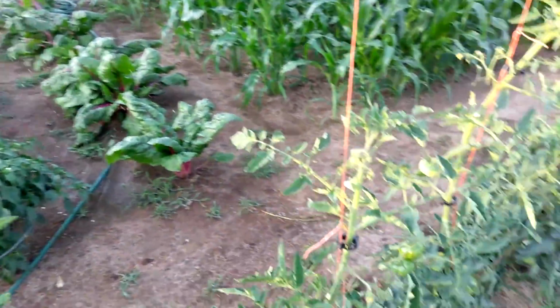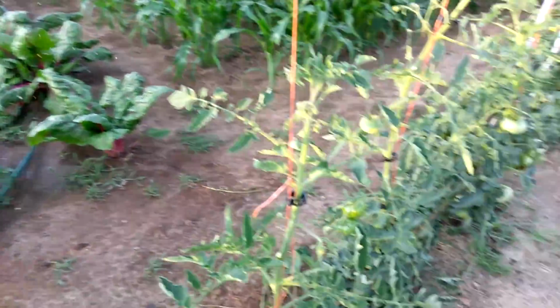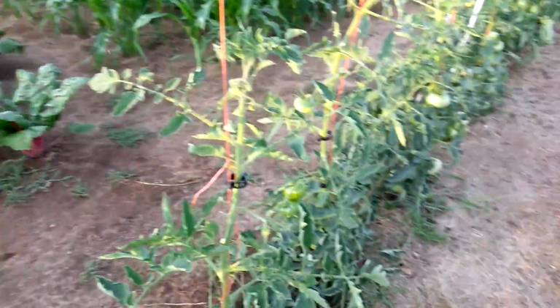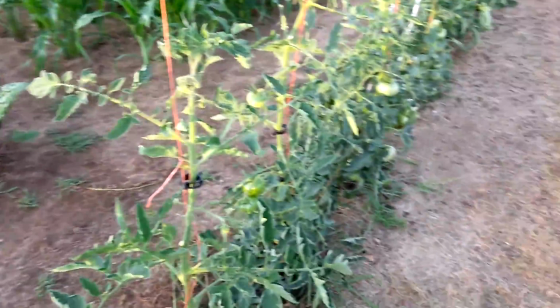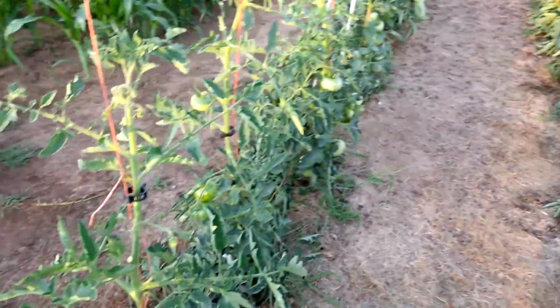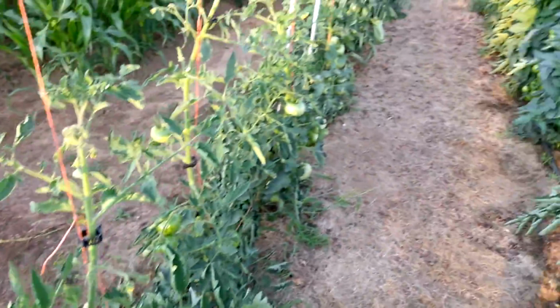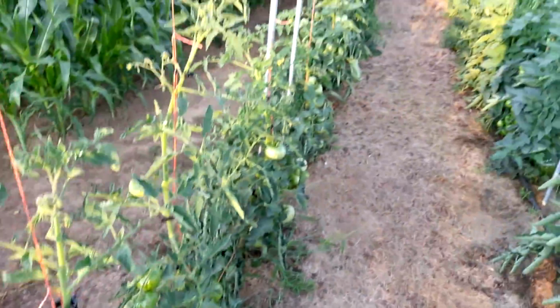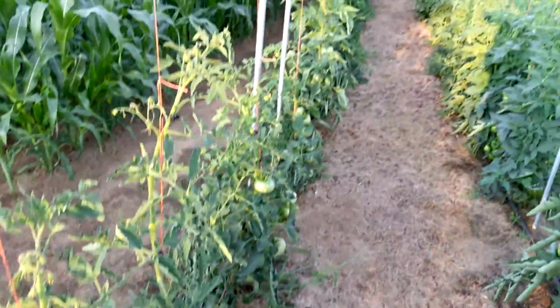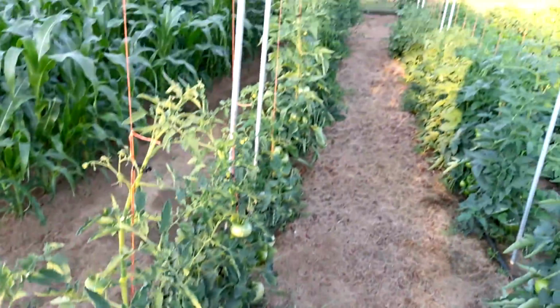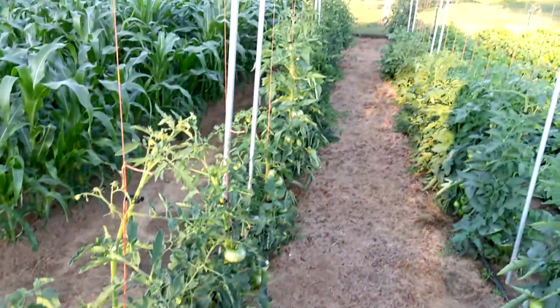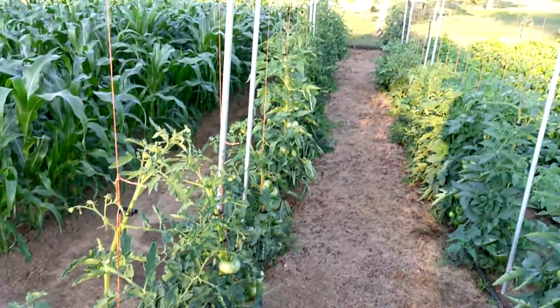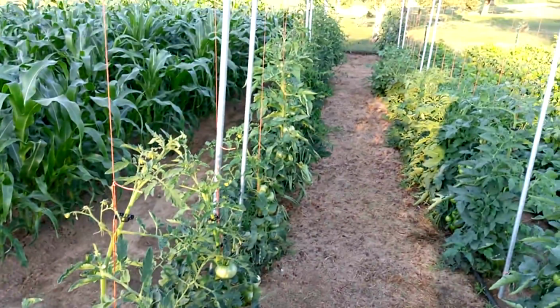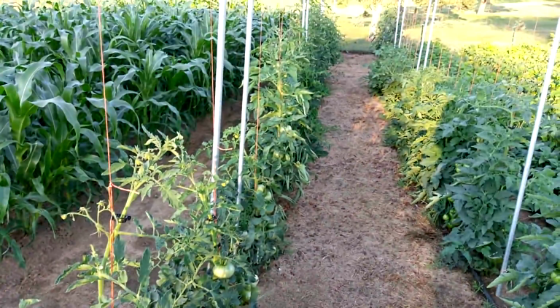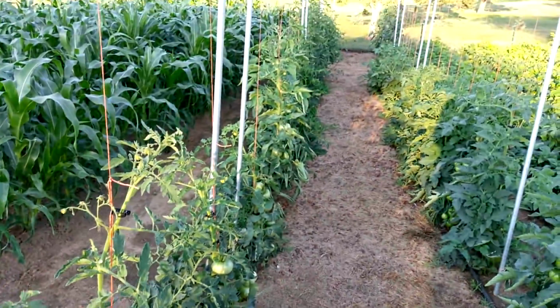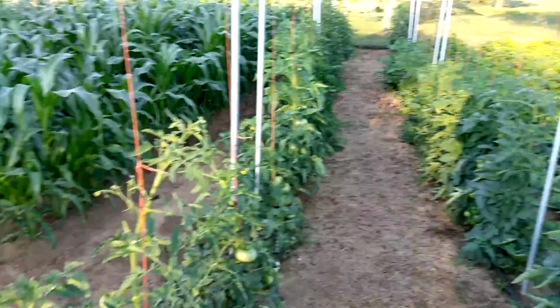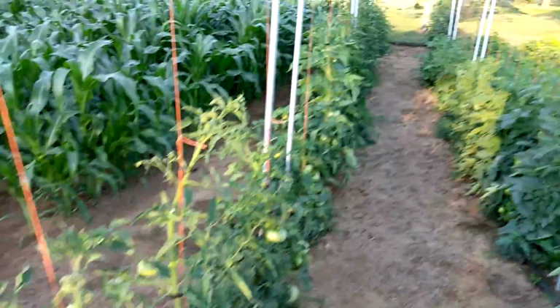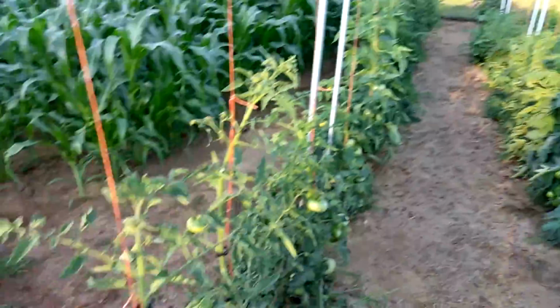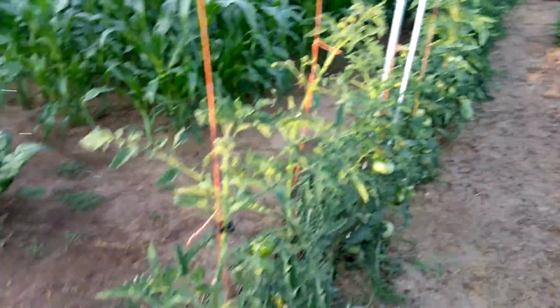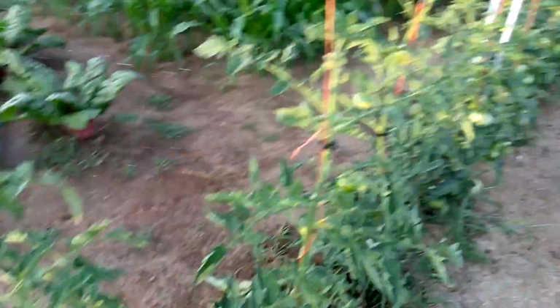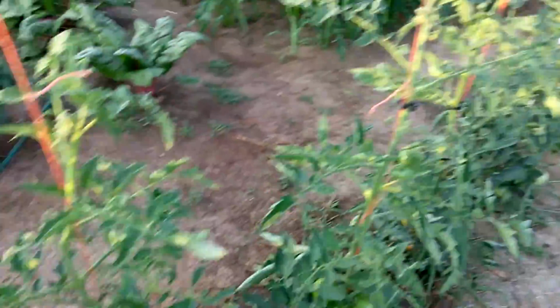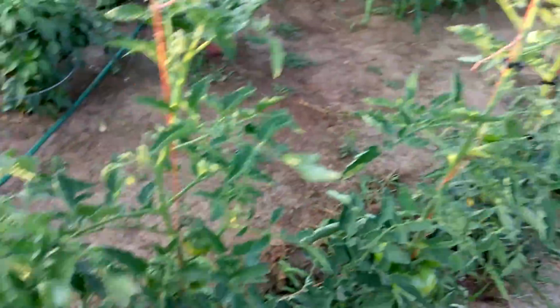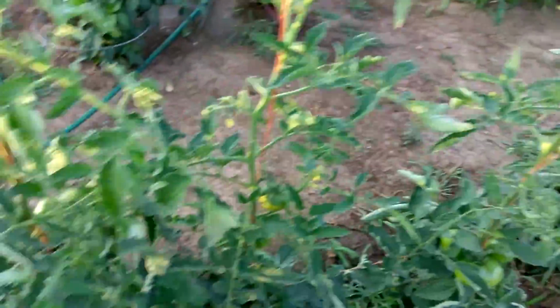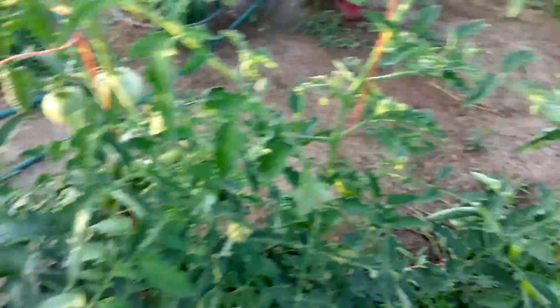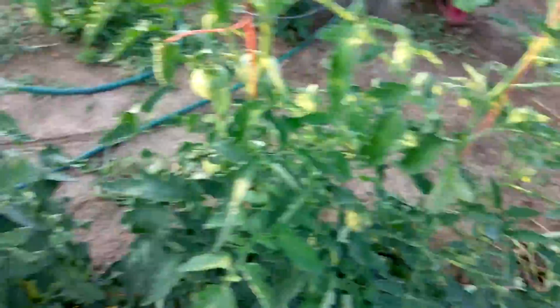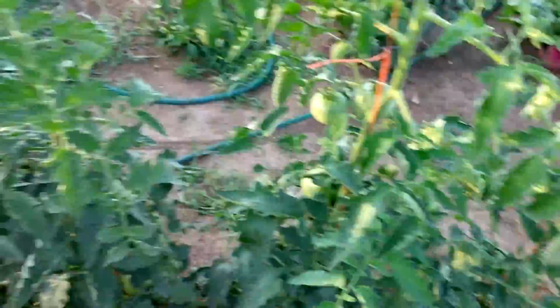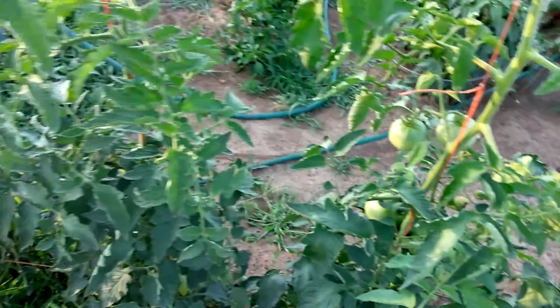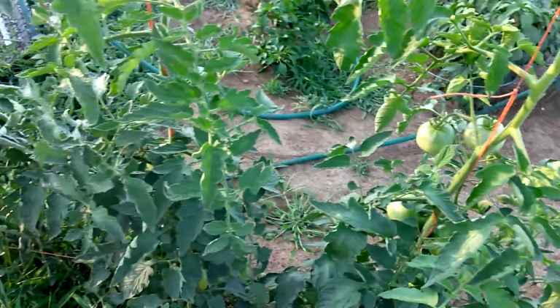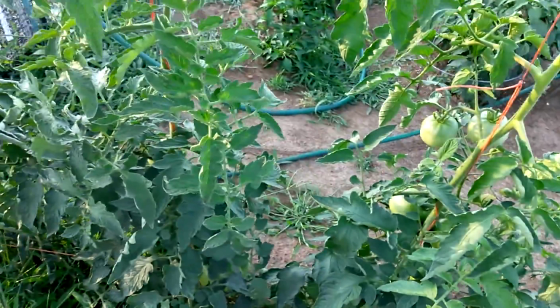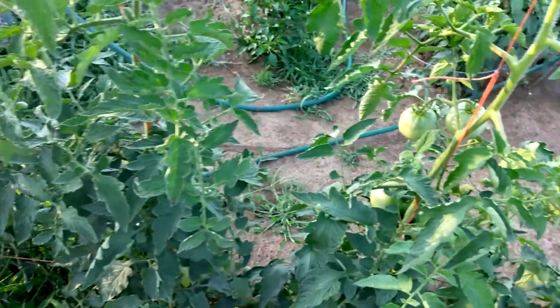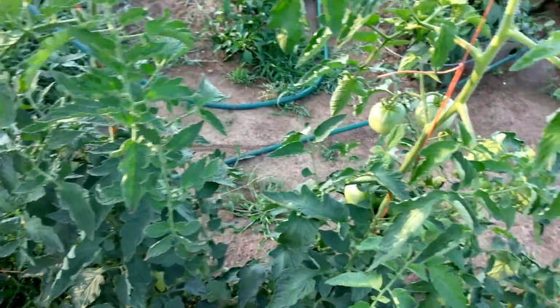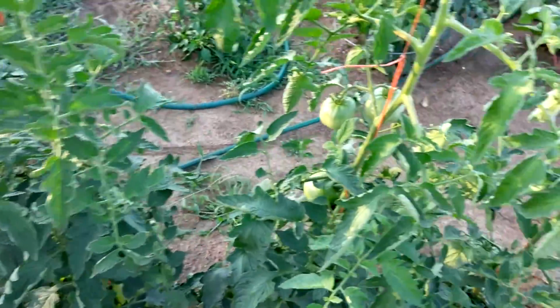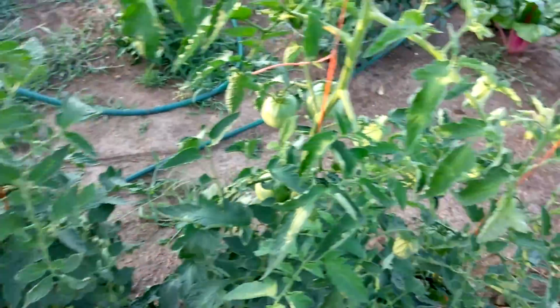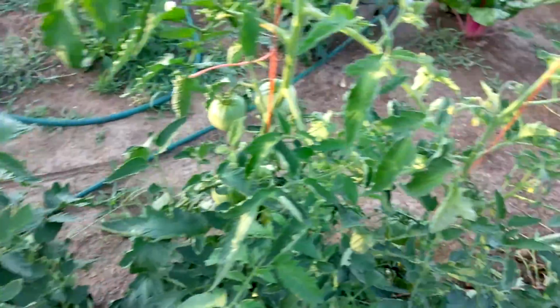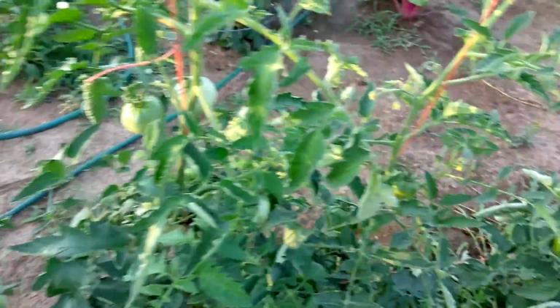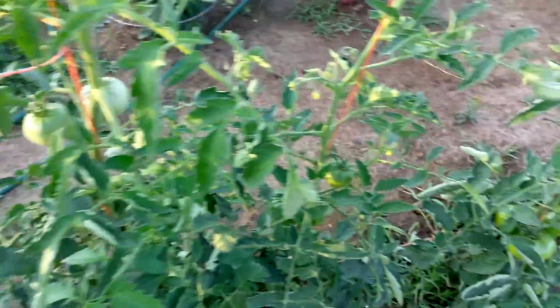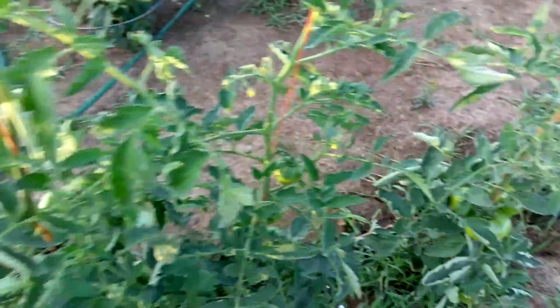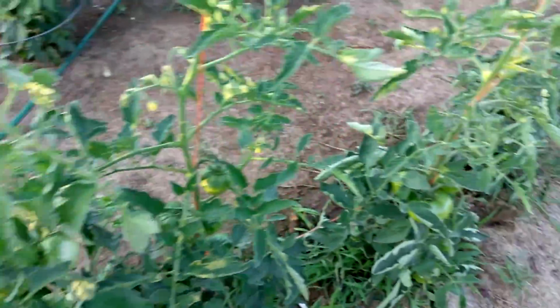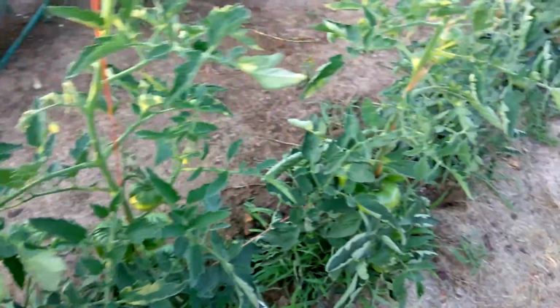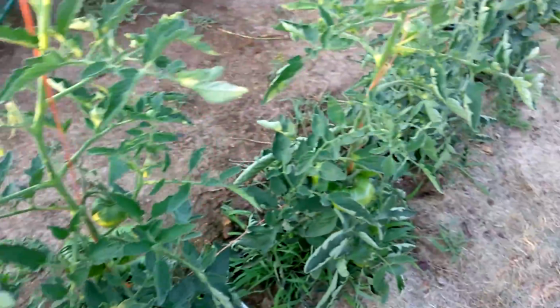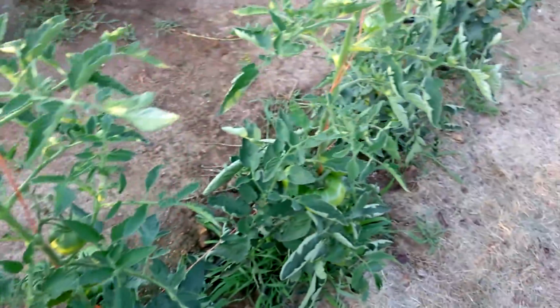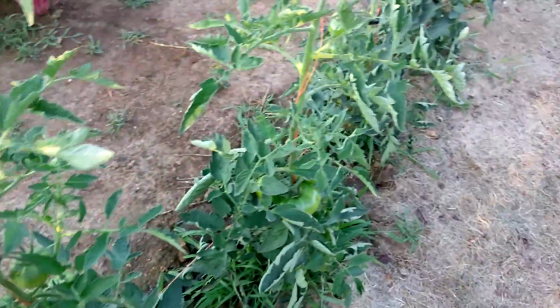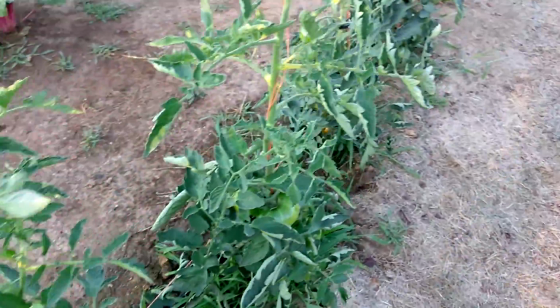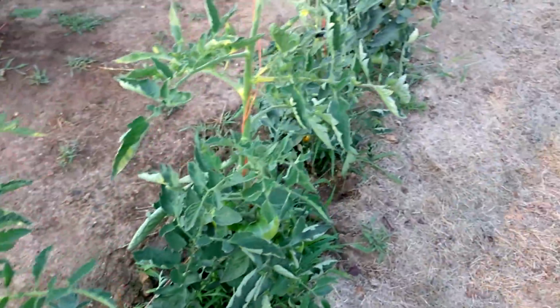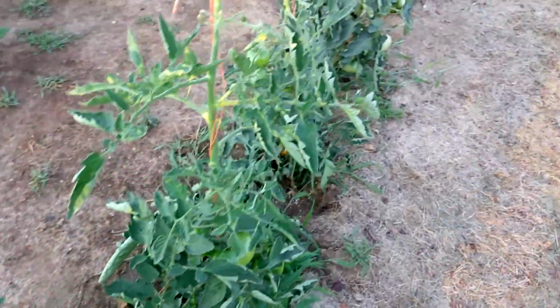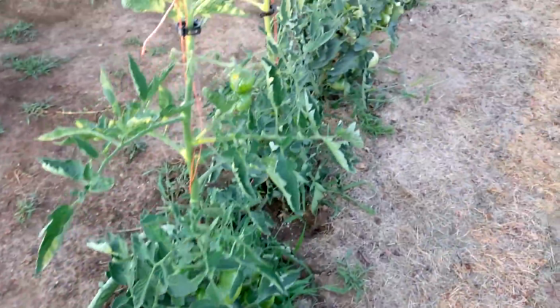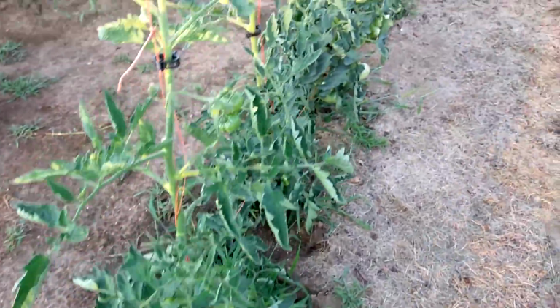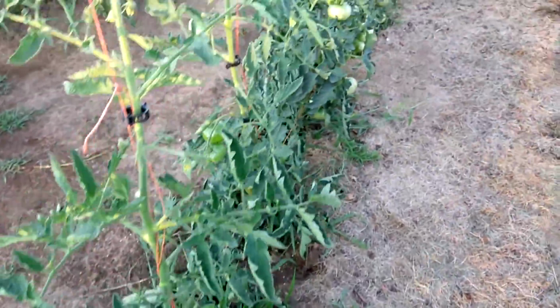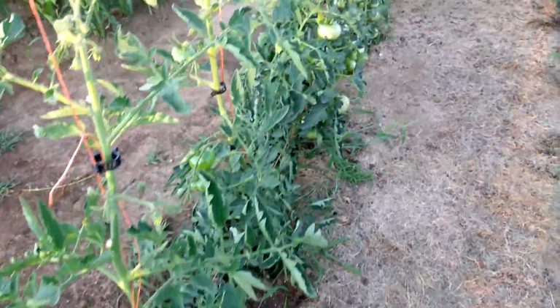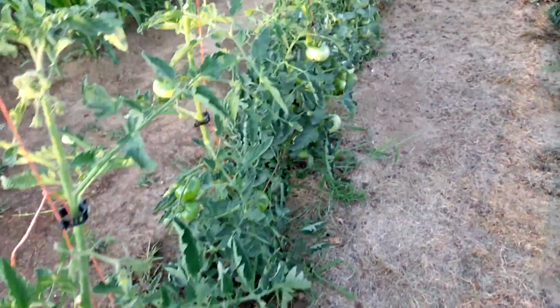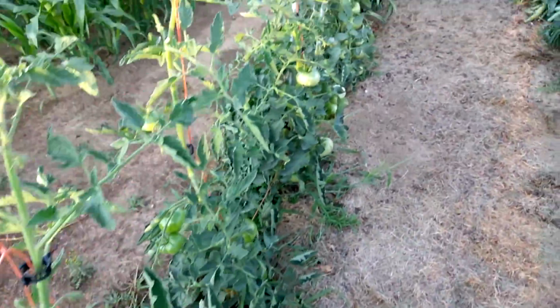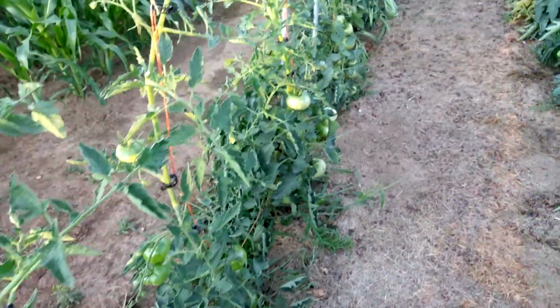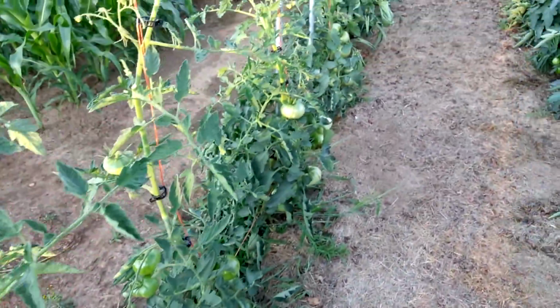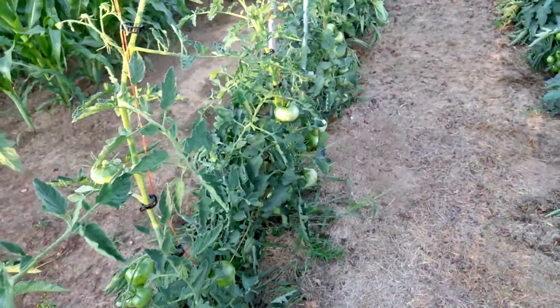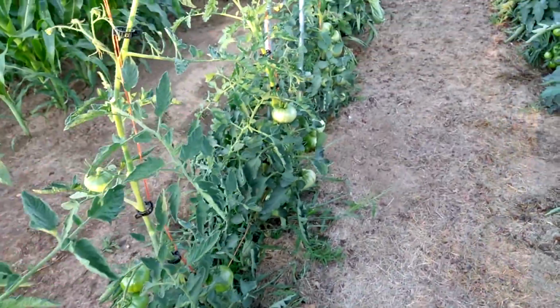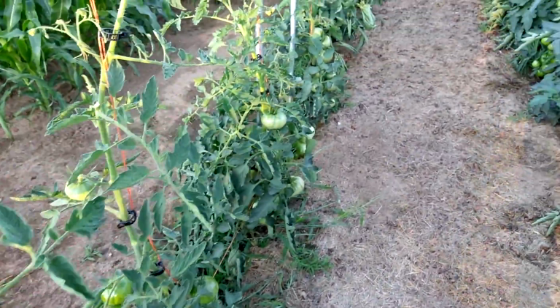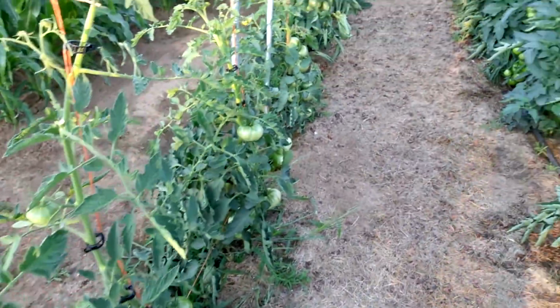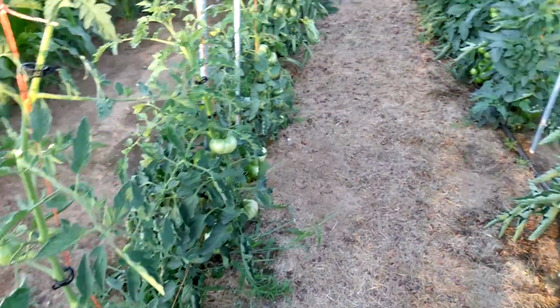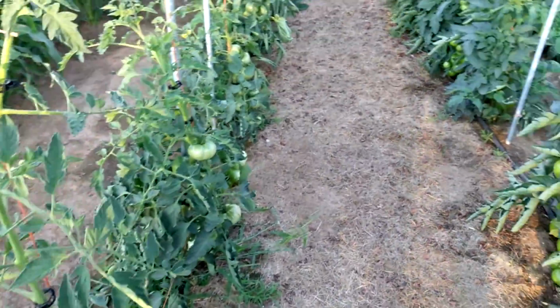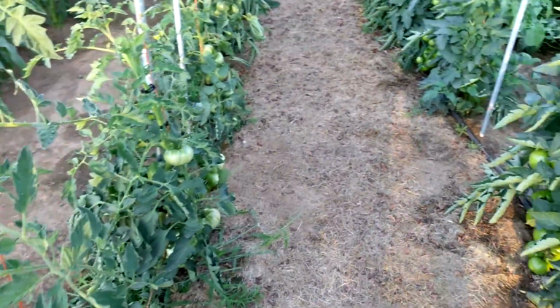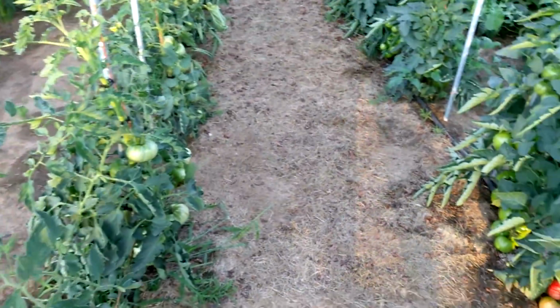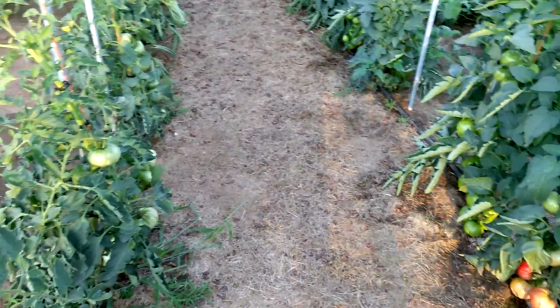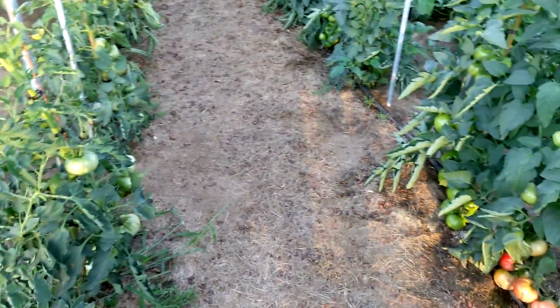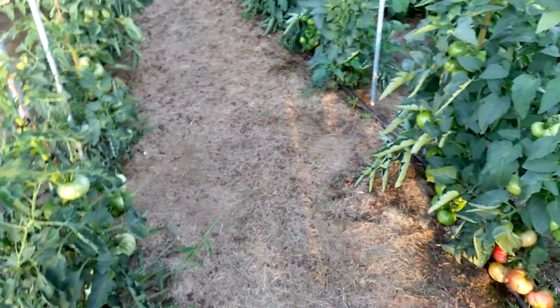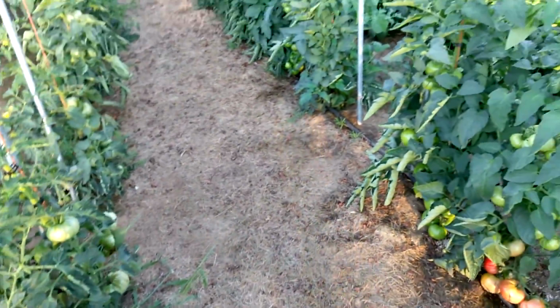I want to give you the update on the tomatoes here. Things are going pretty well — lots of fruit that's set.